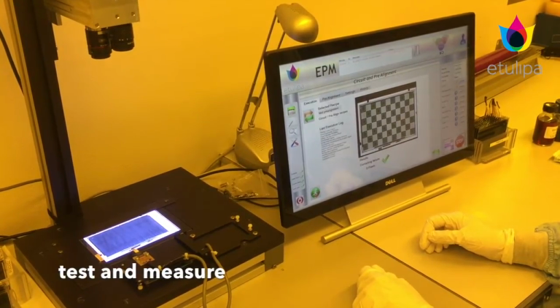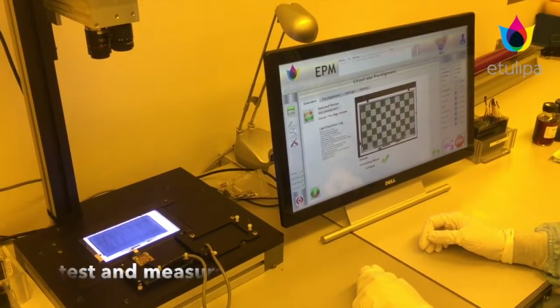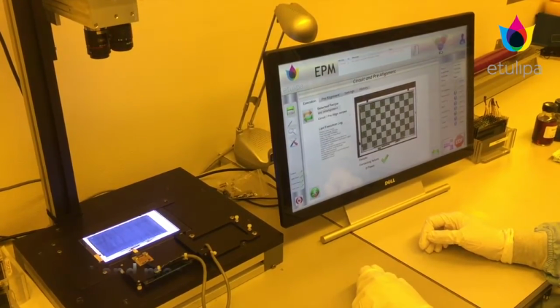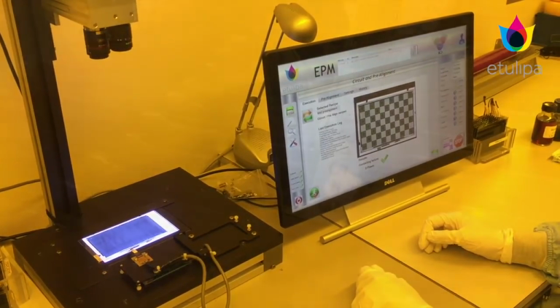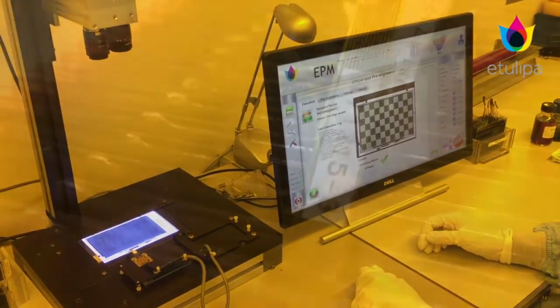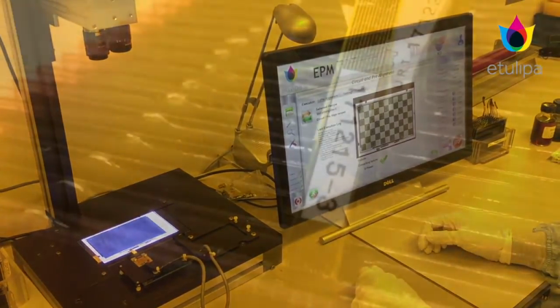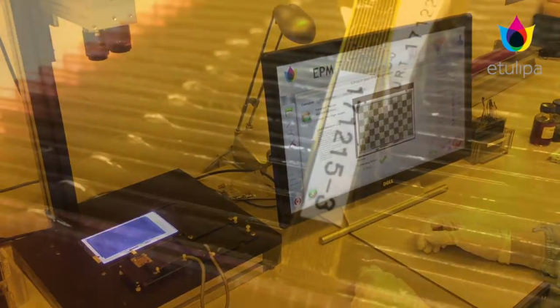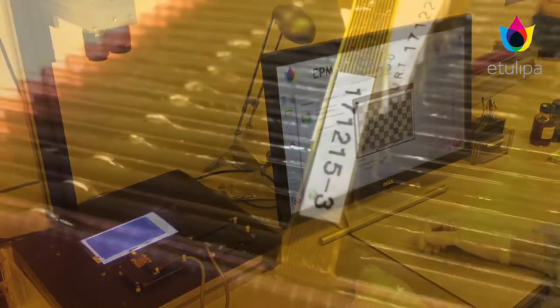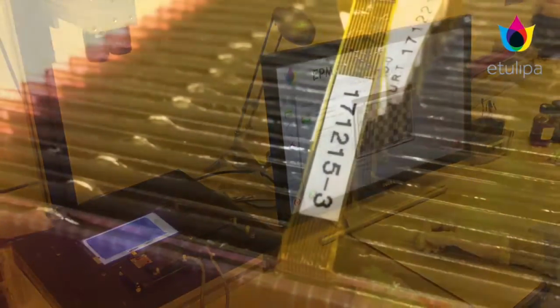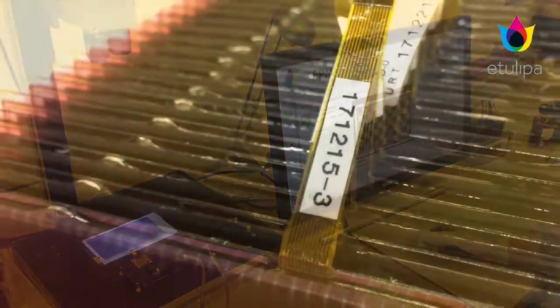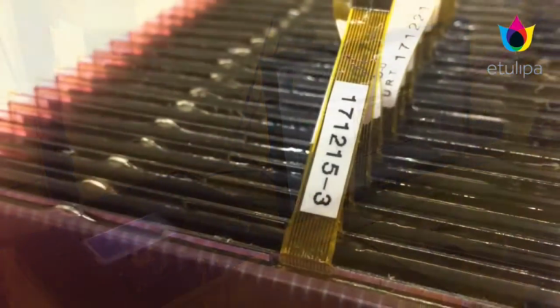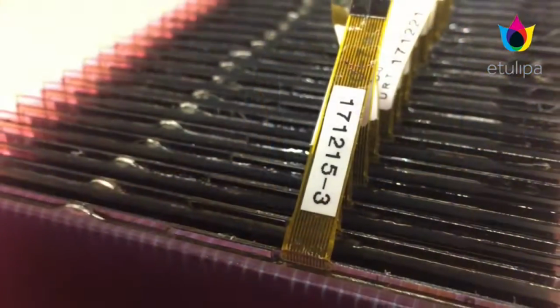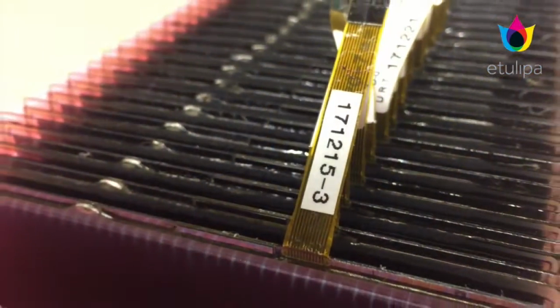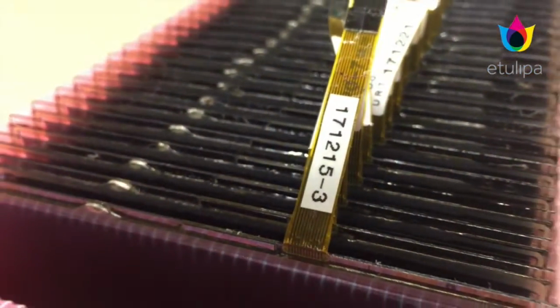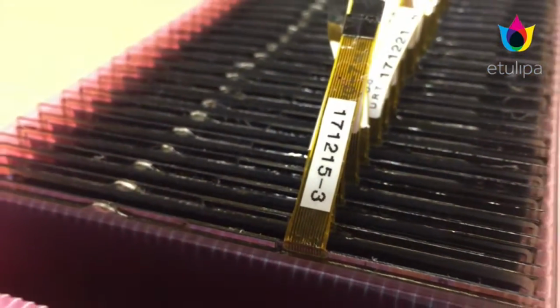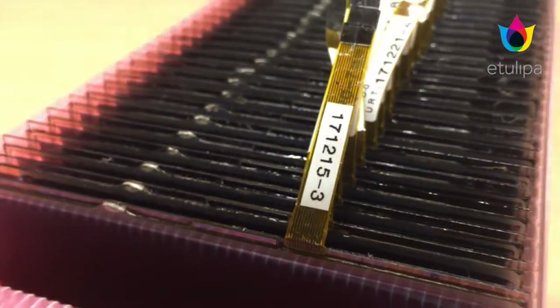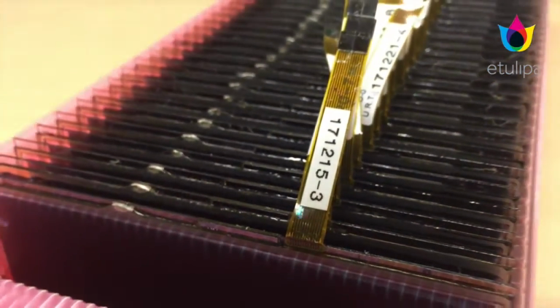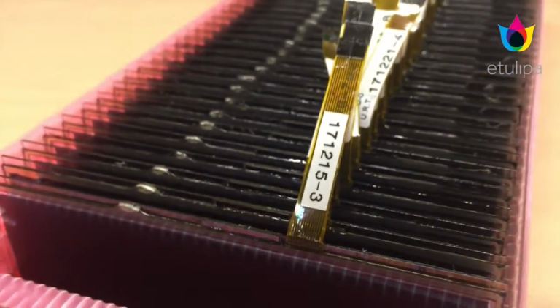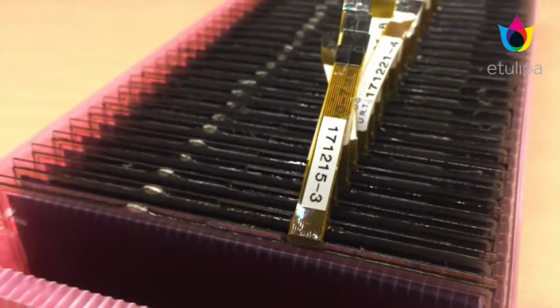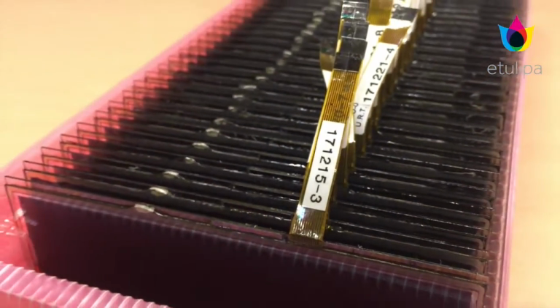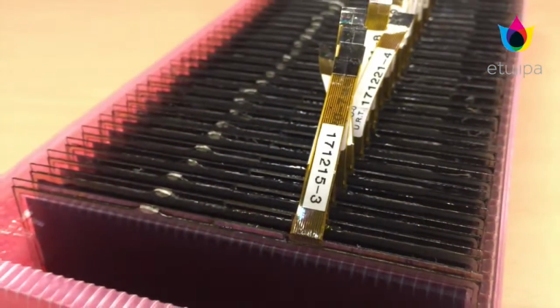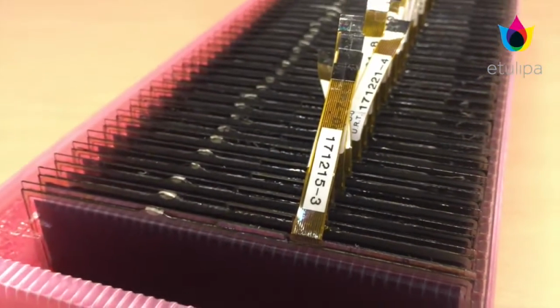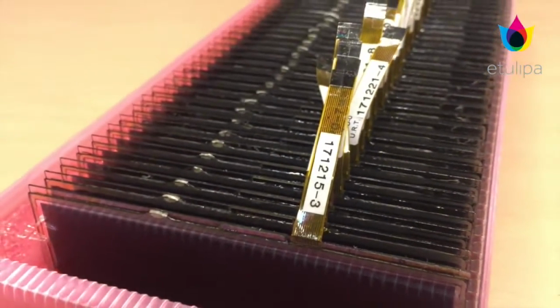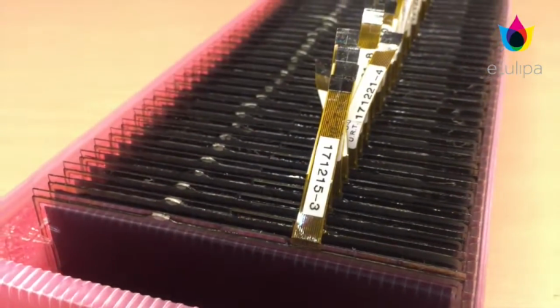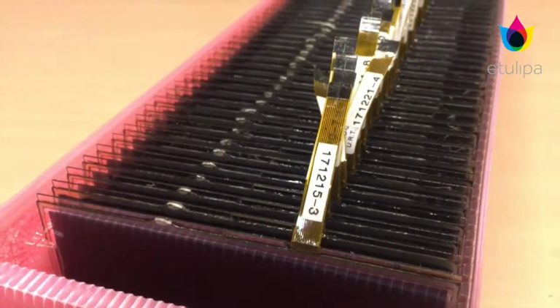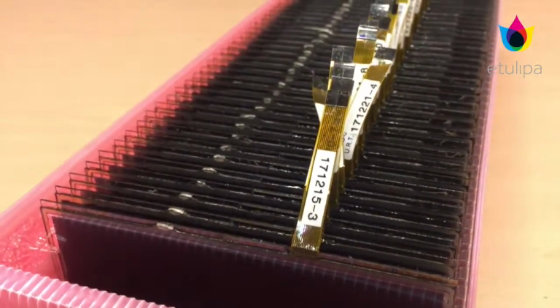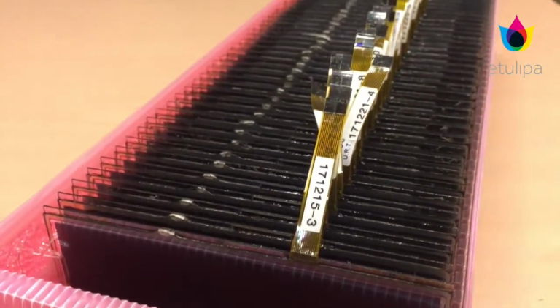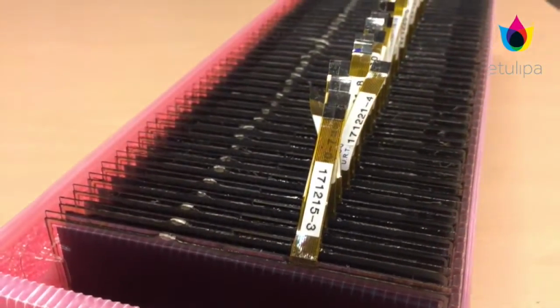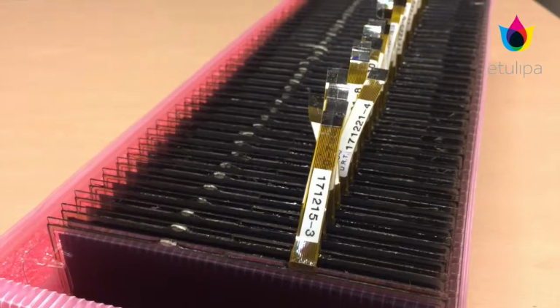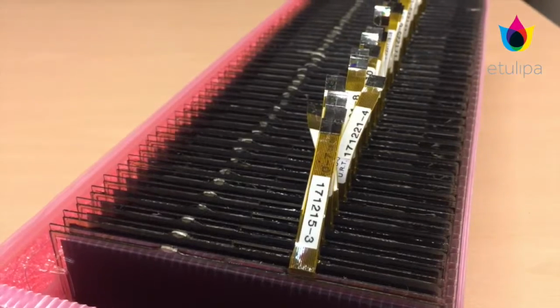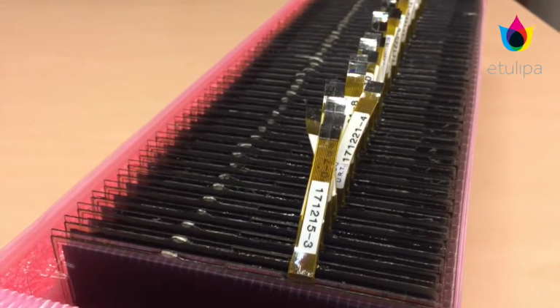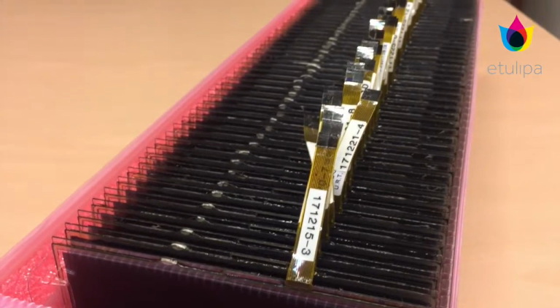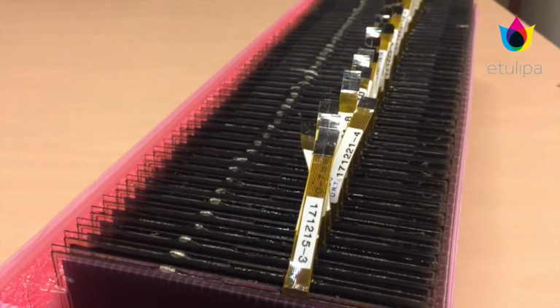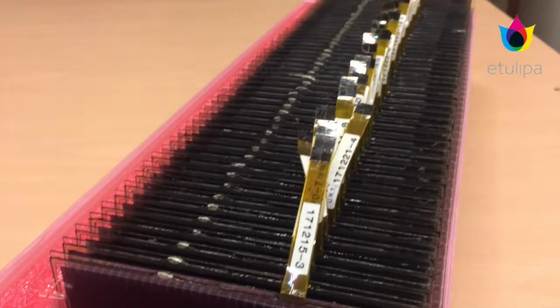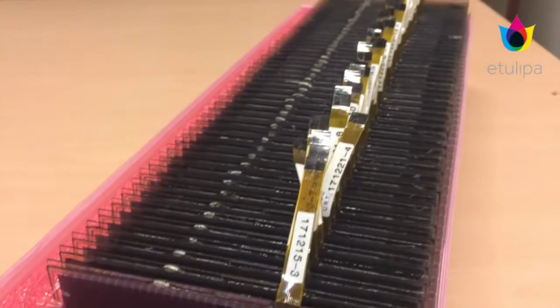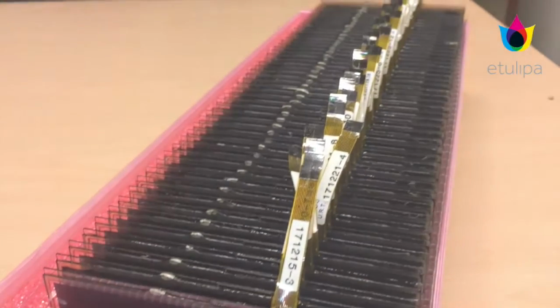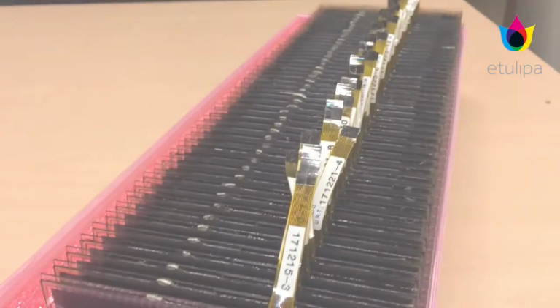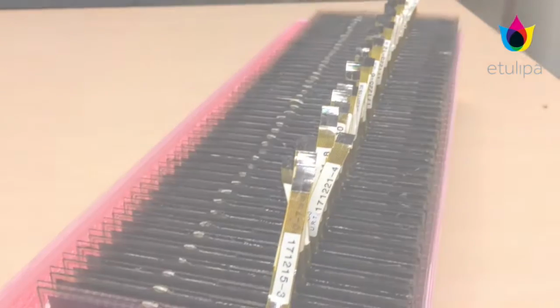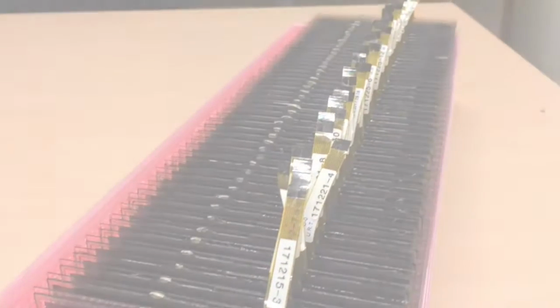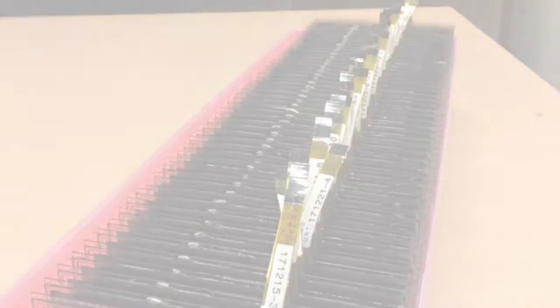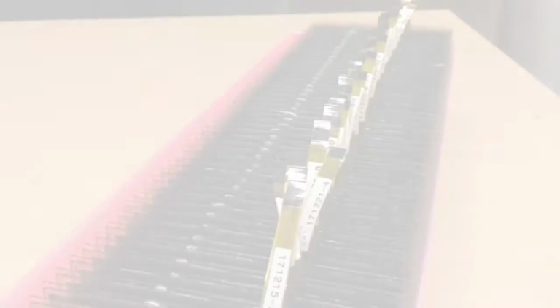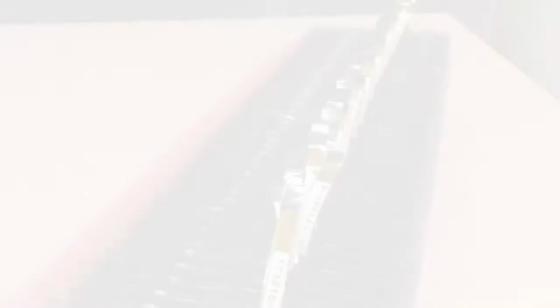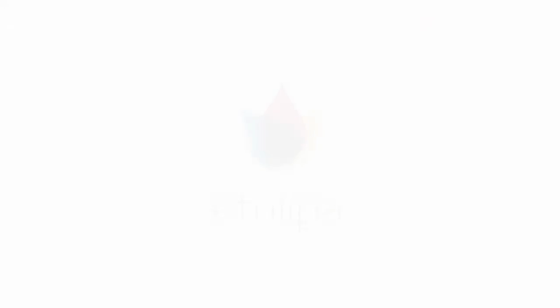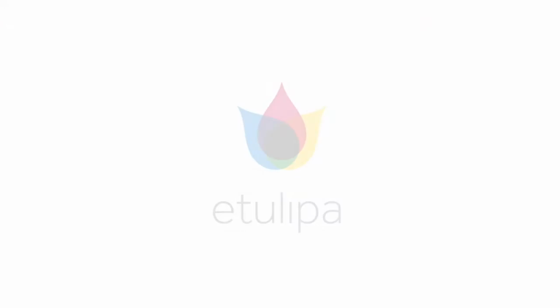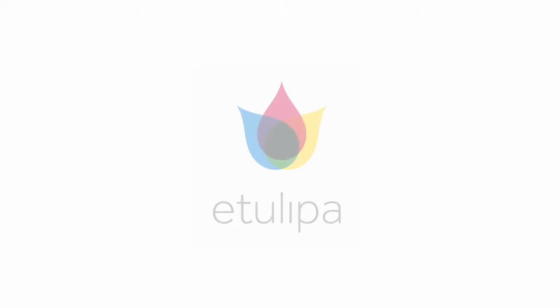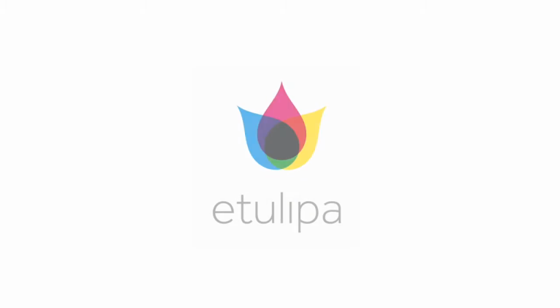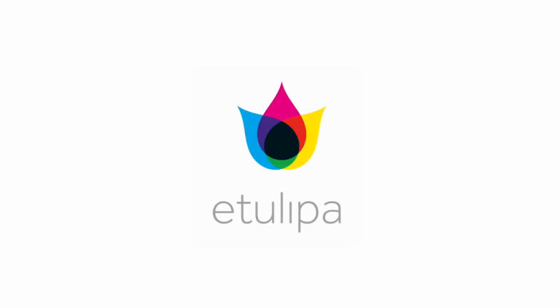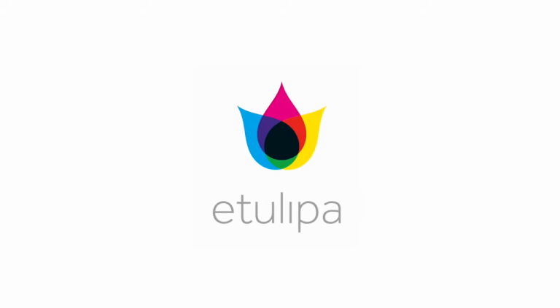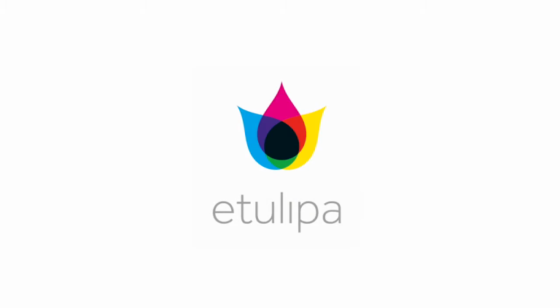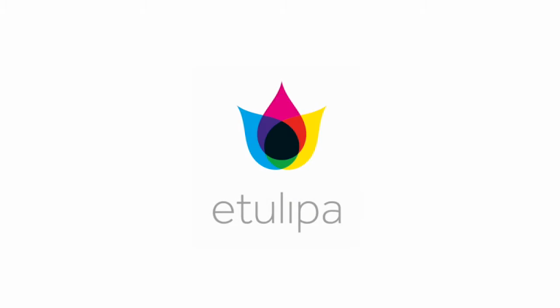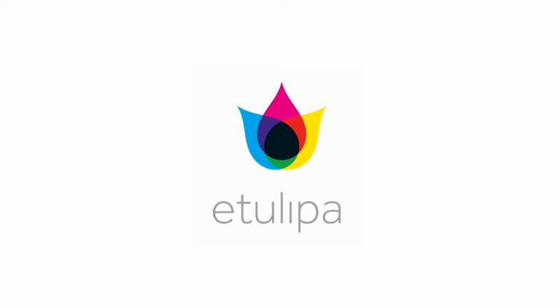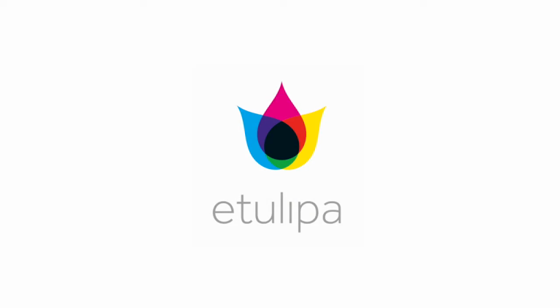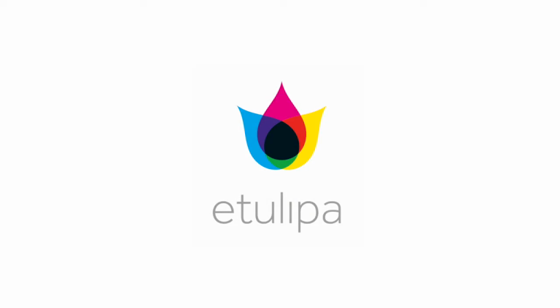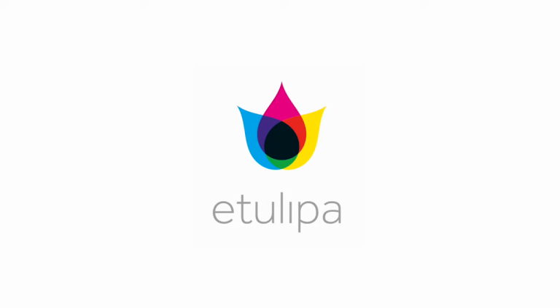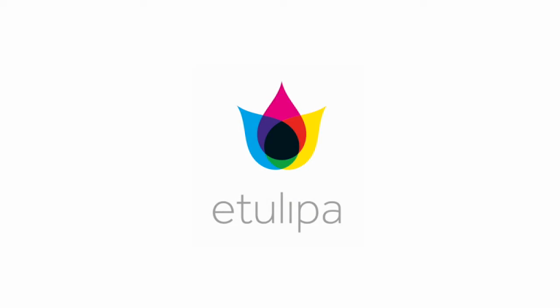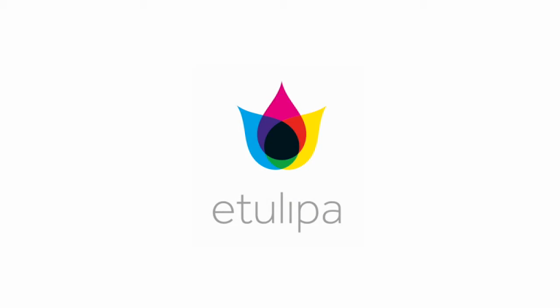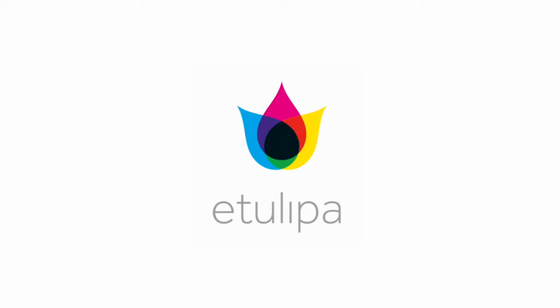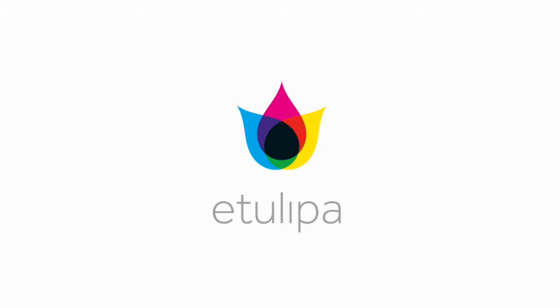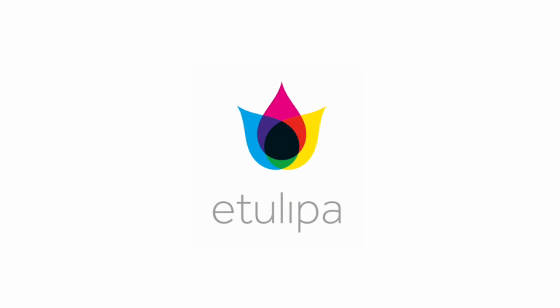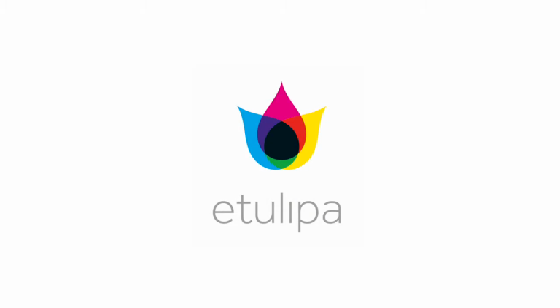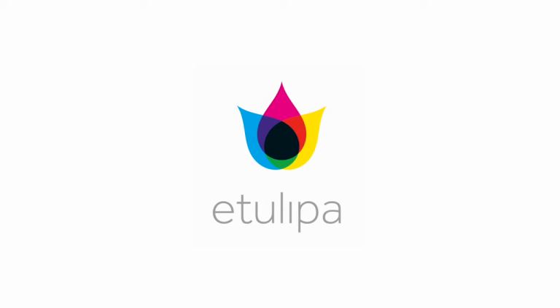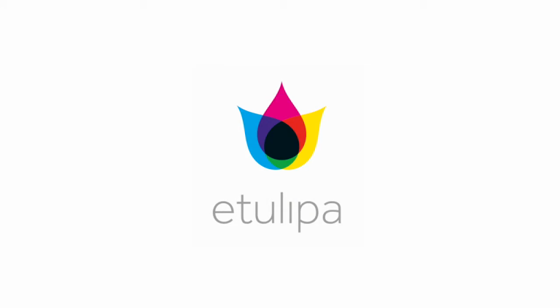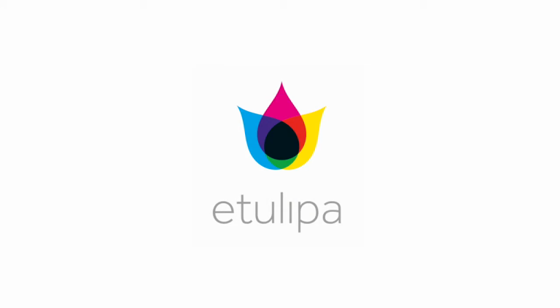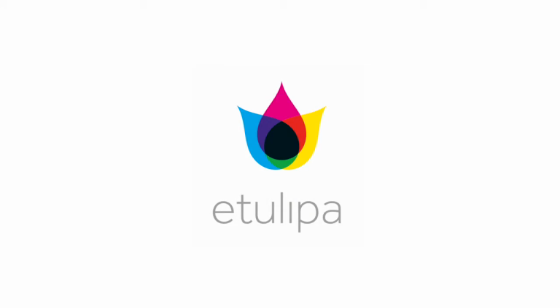The Electro-Wetting Display tiles are now ready for panel assembly. E-Tulipa — Standing Out Naturally.